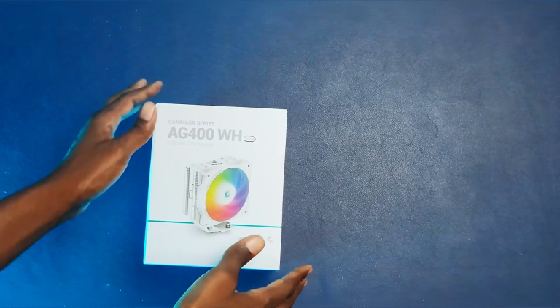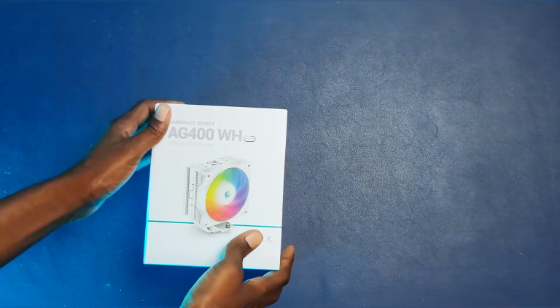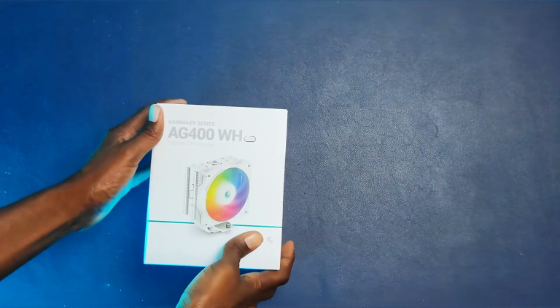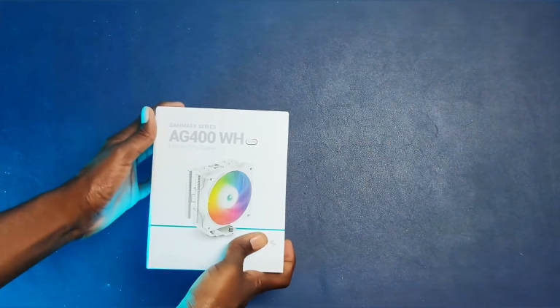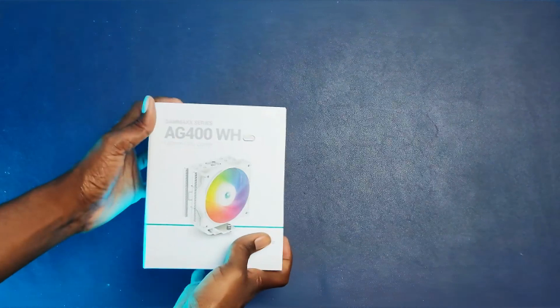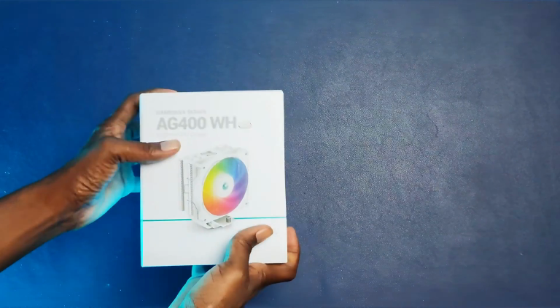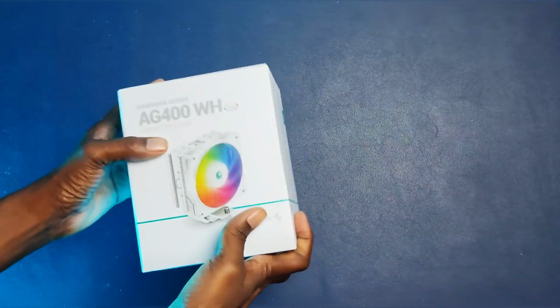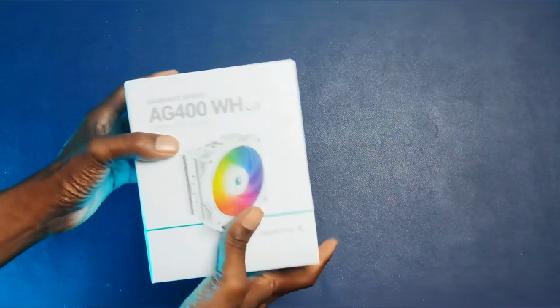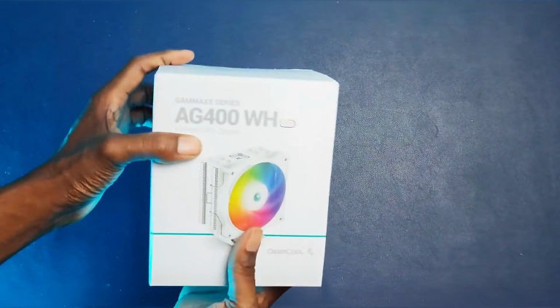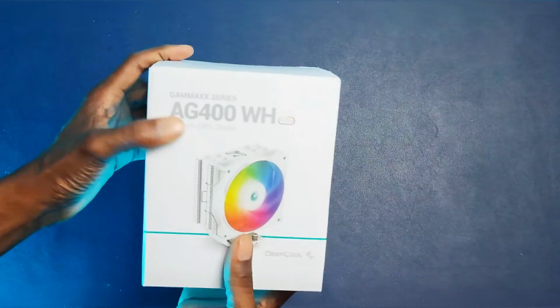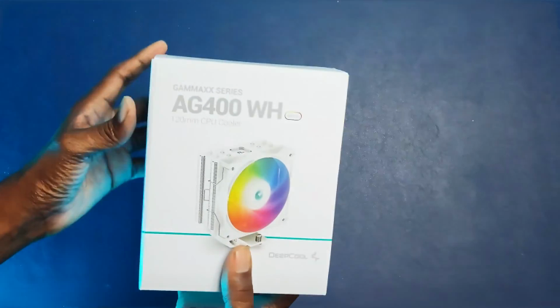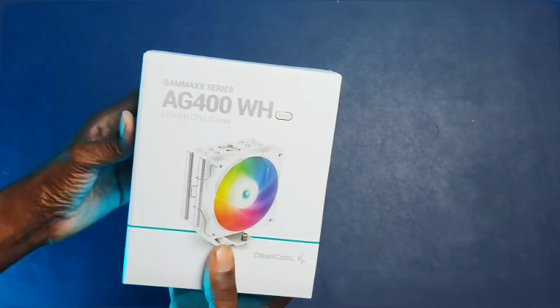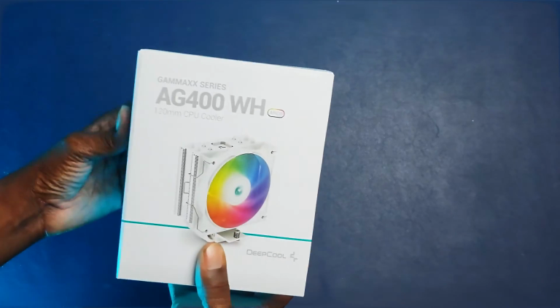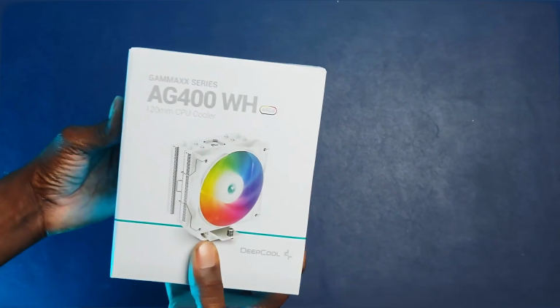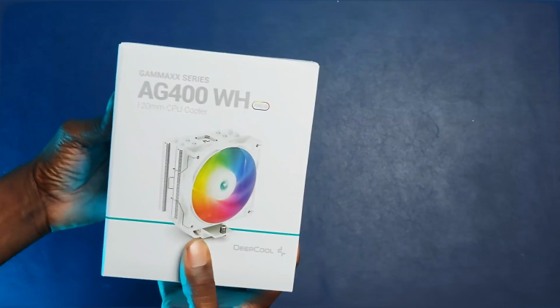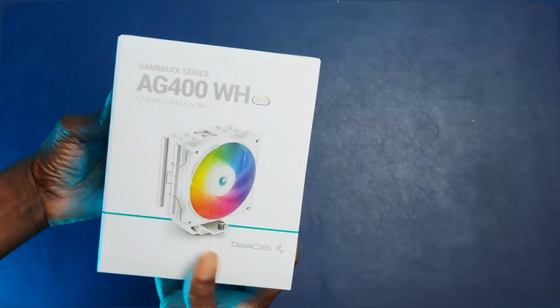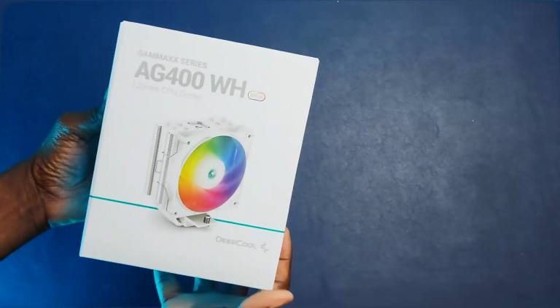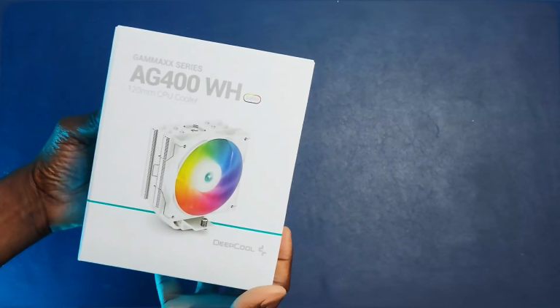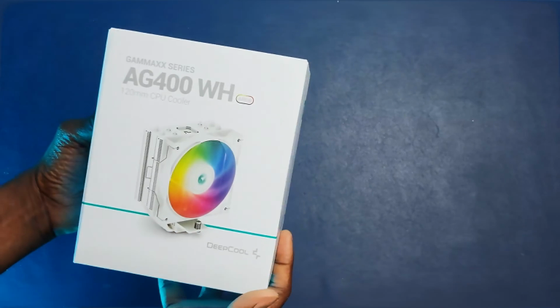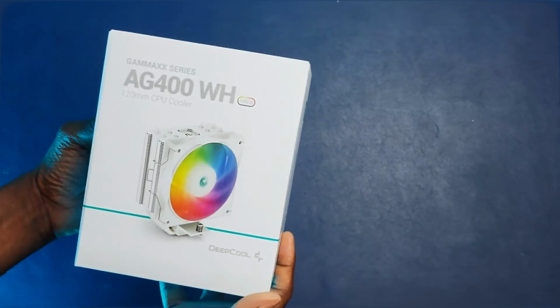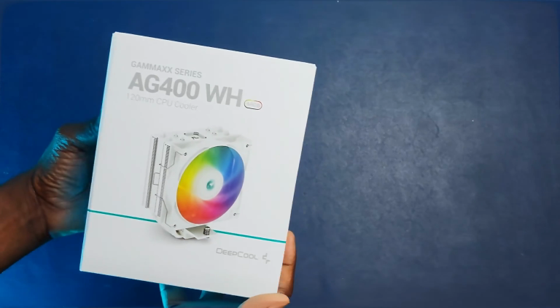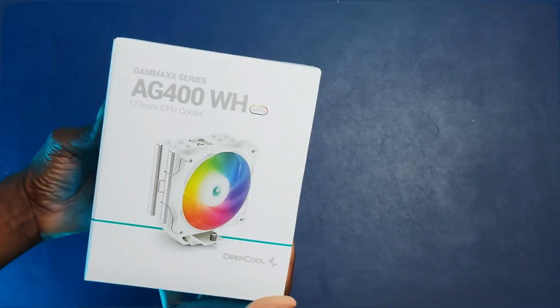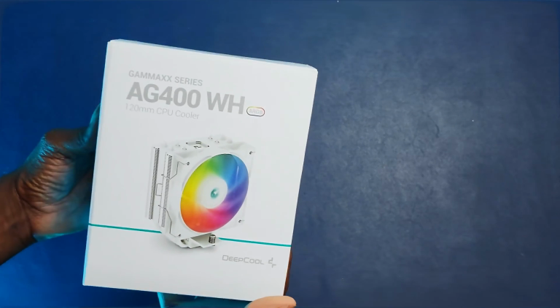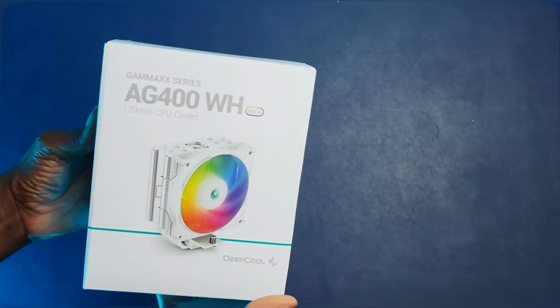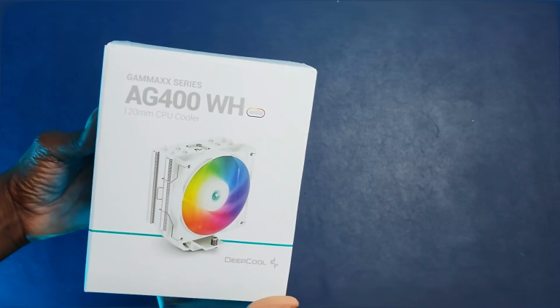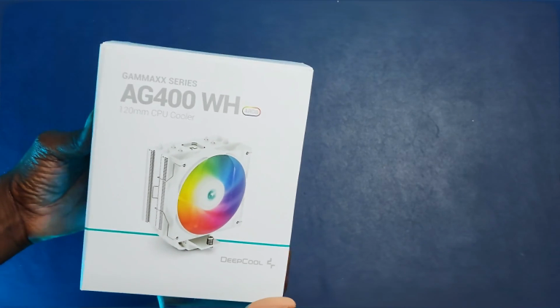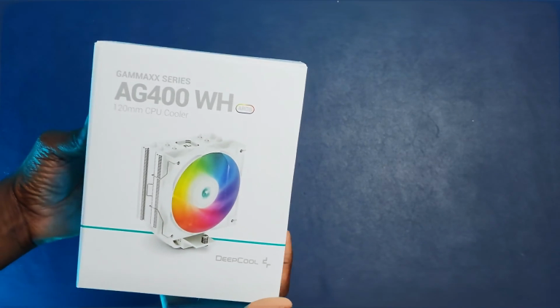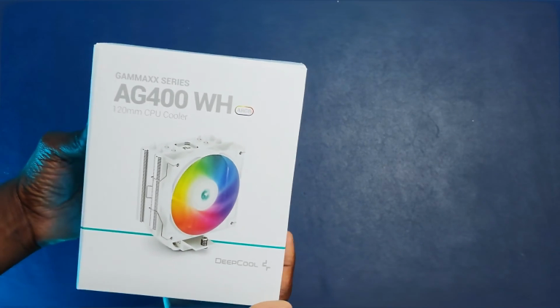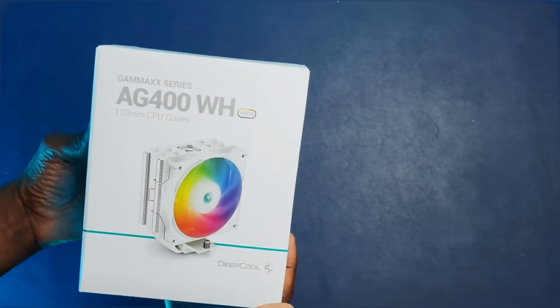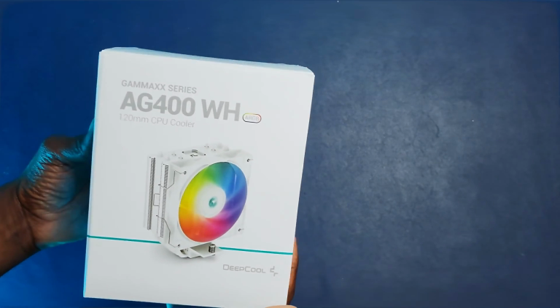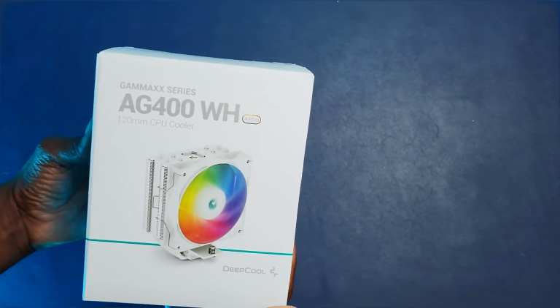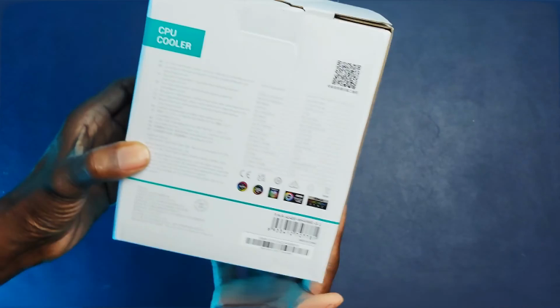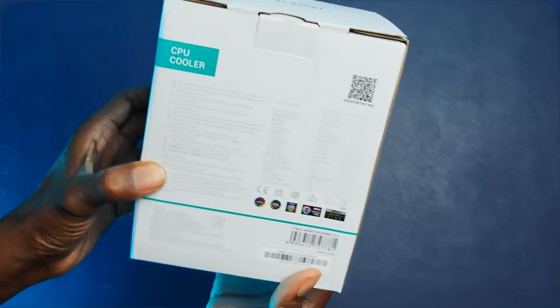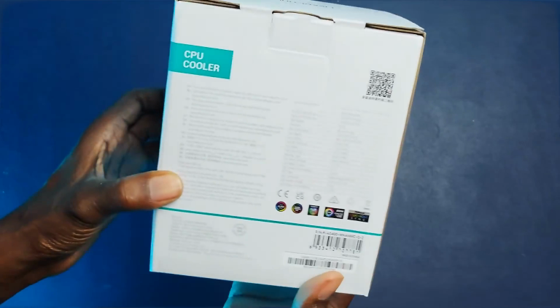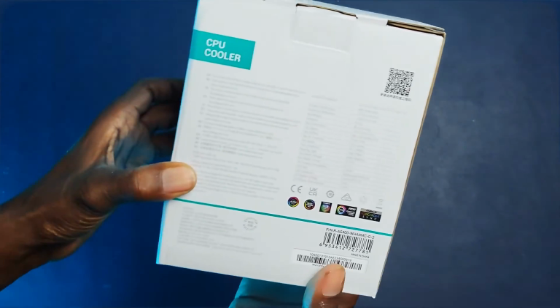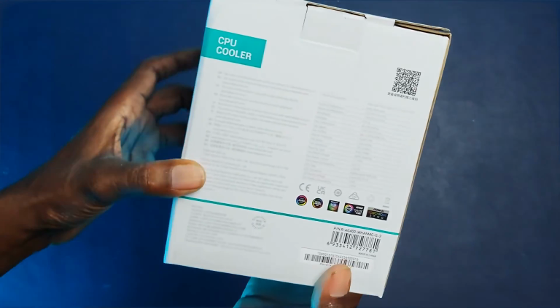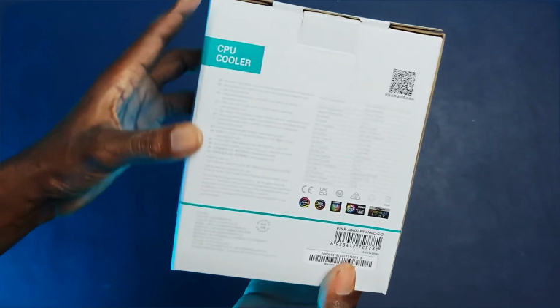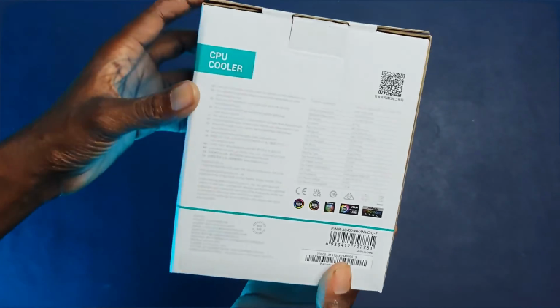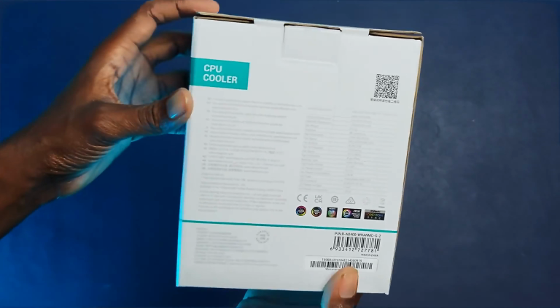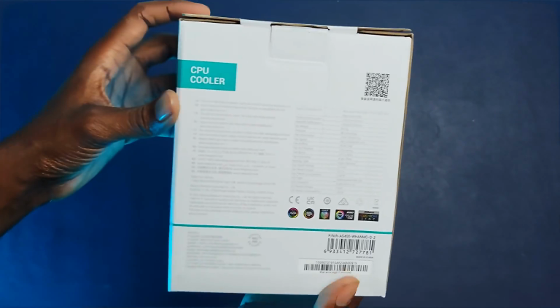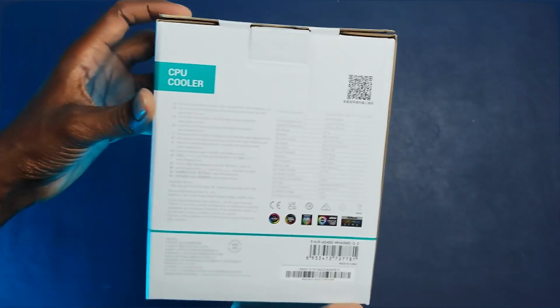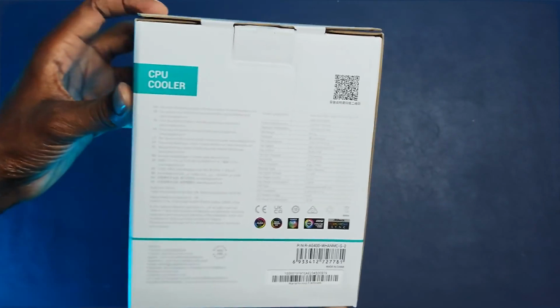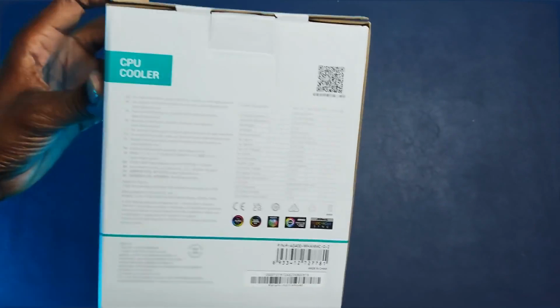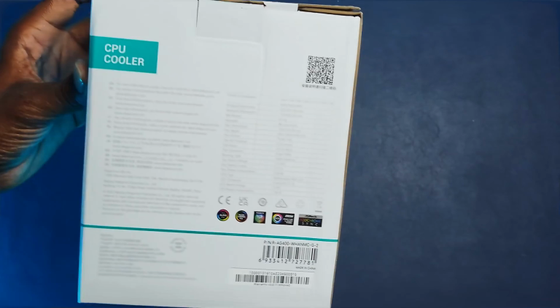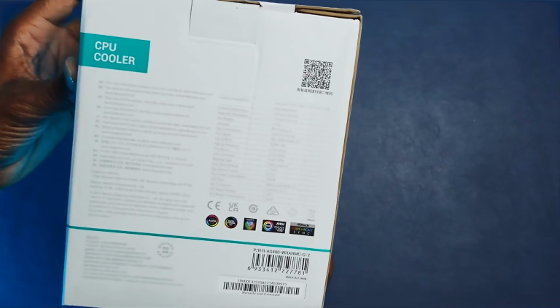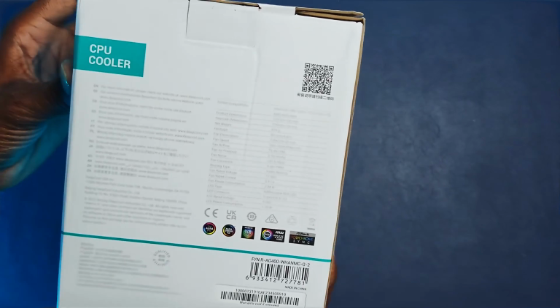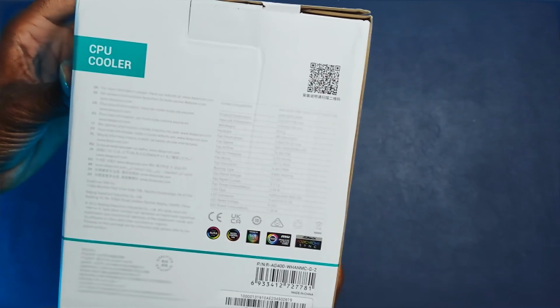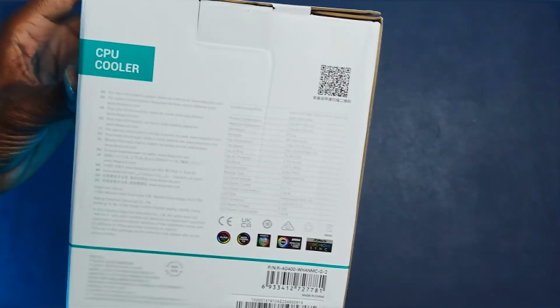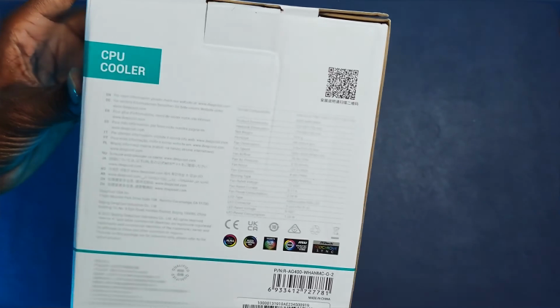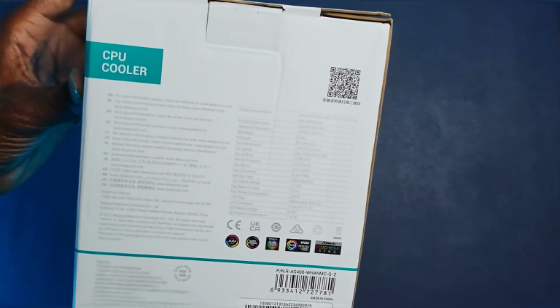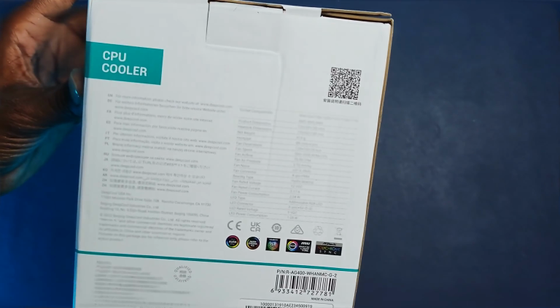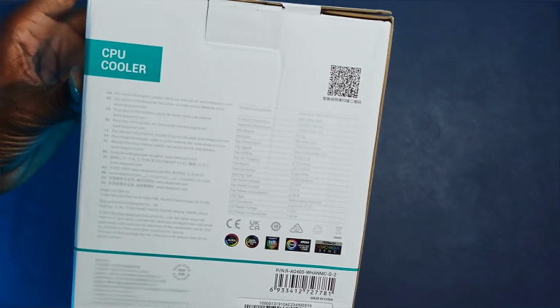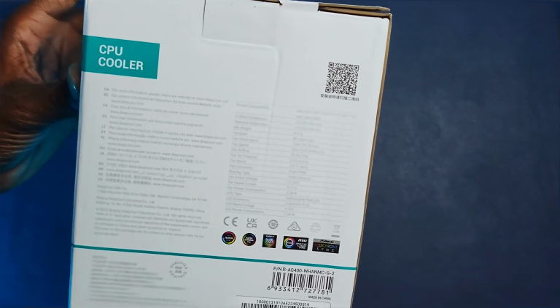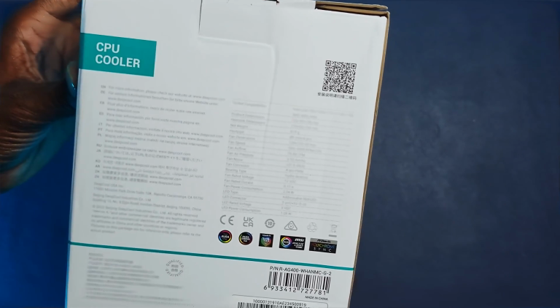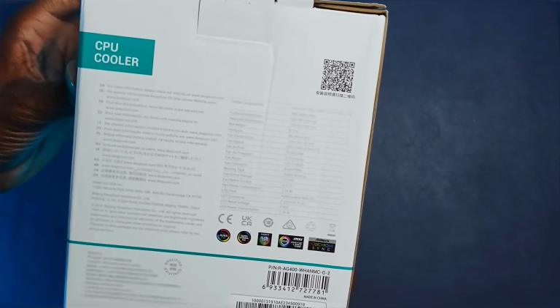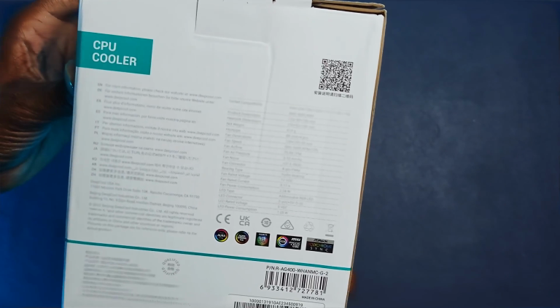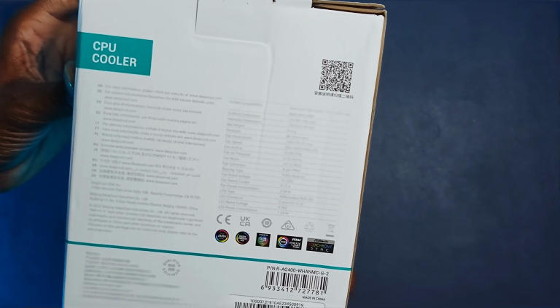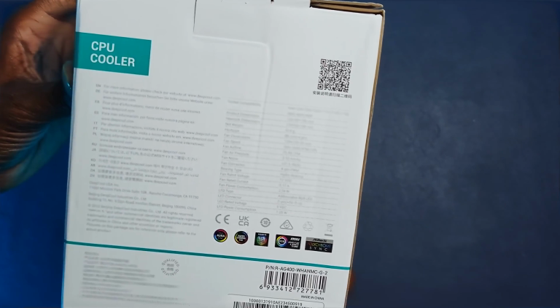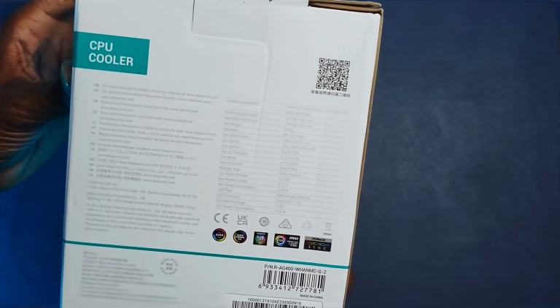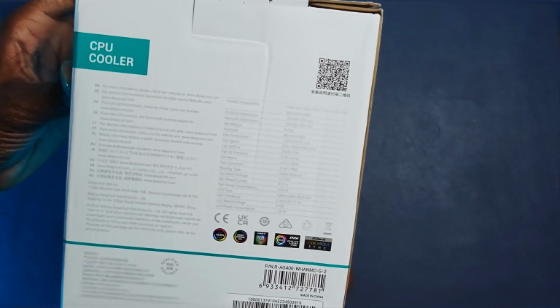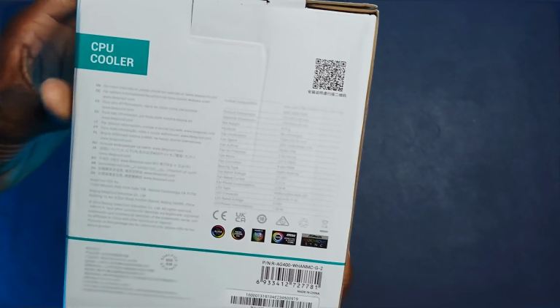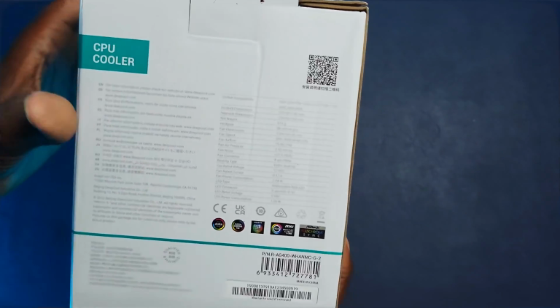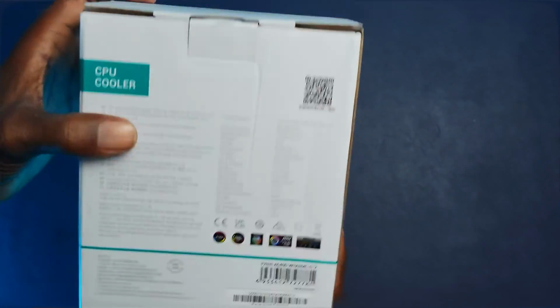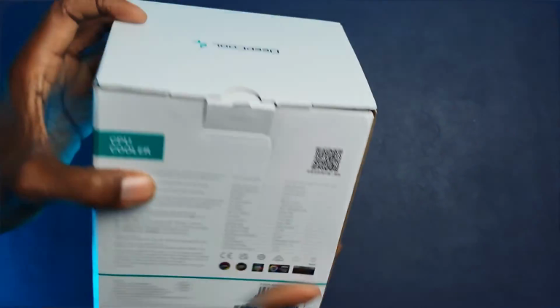Deepcool's AG400 air CPU cooler comes in a white box for the white variant. You can also get it in black.